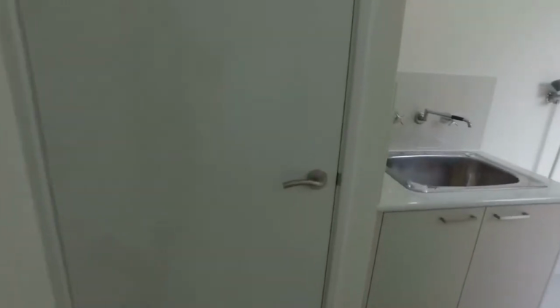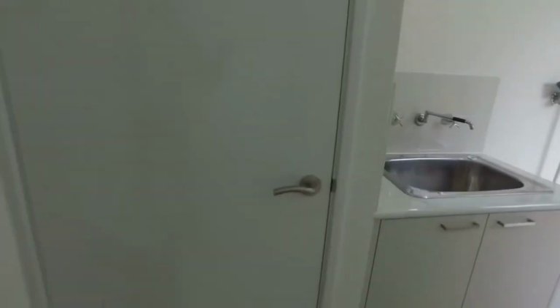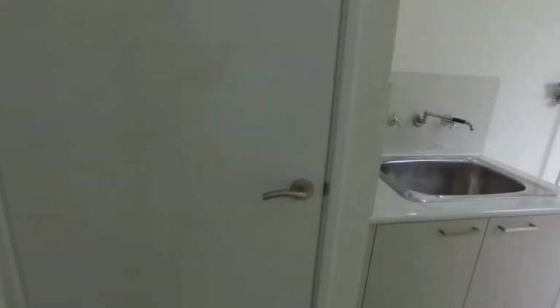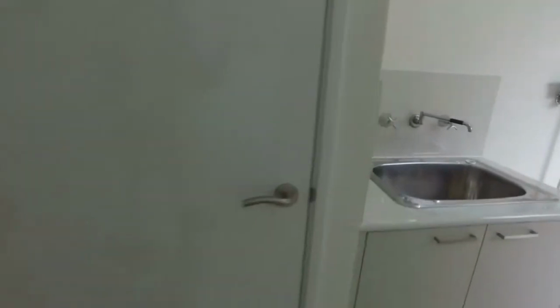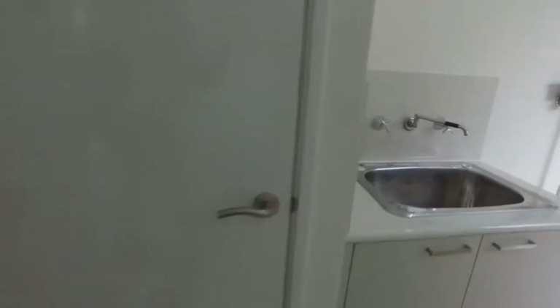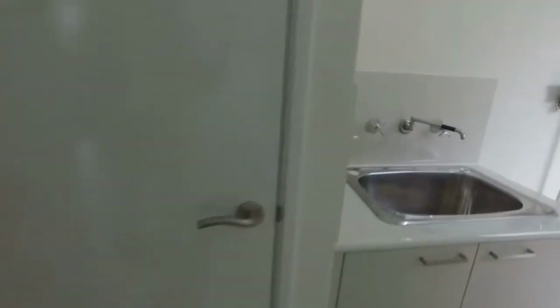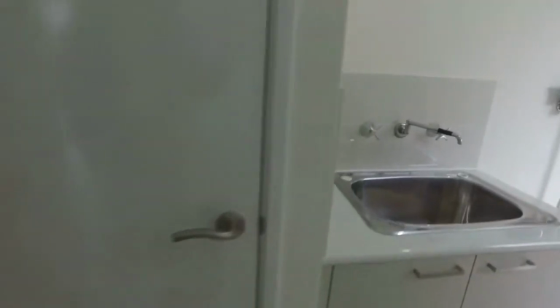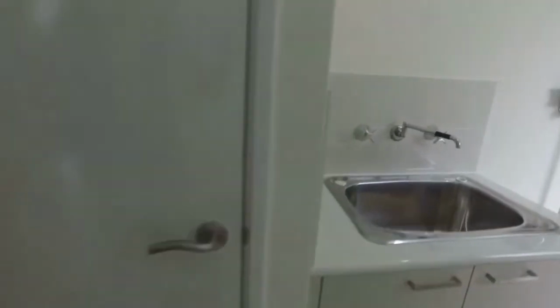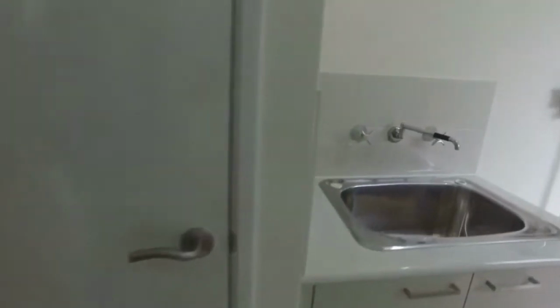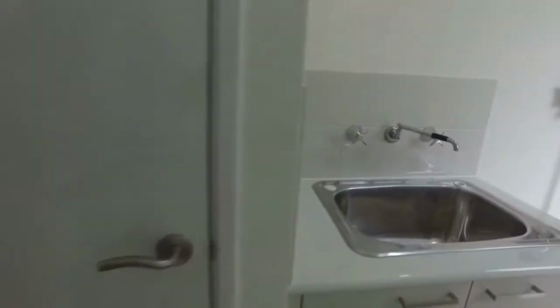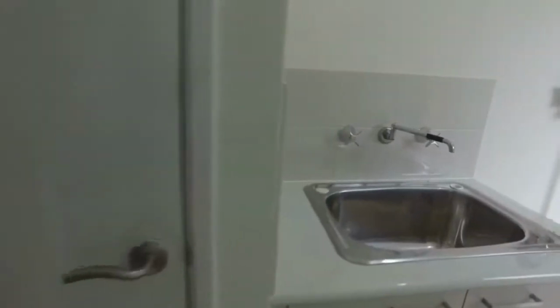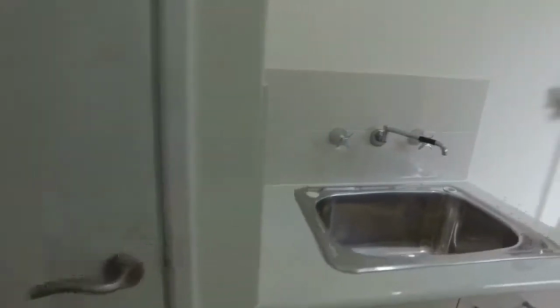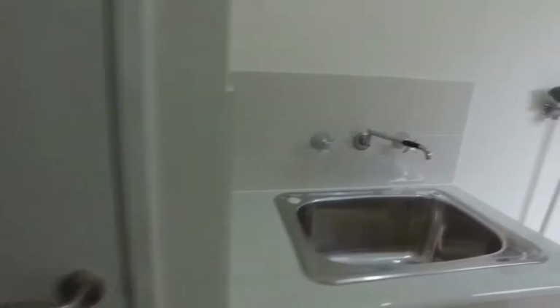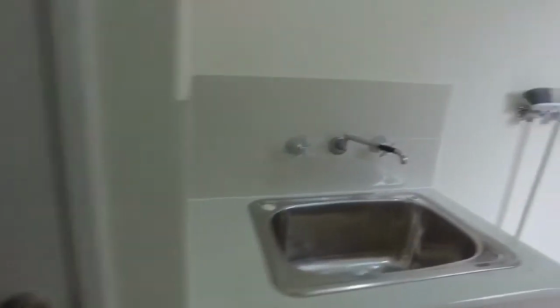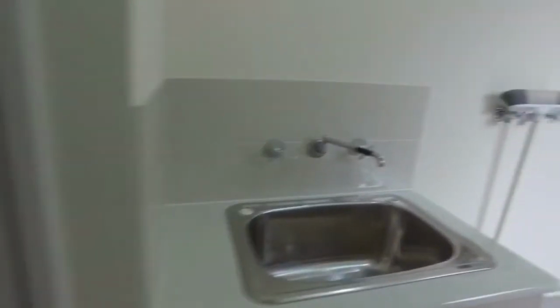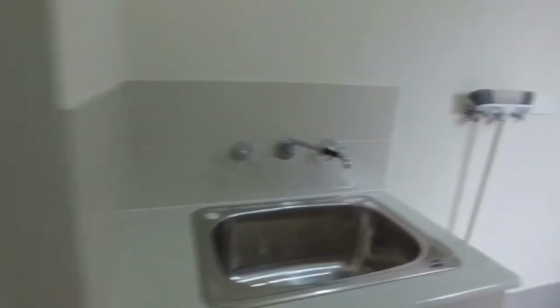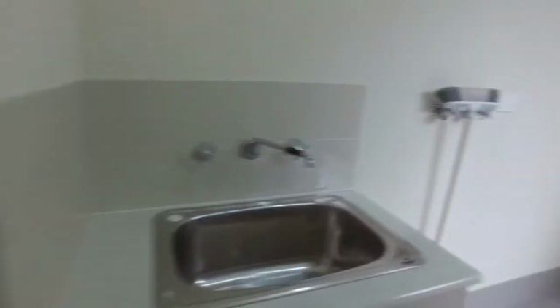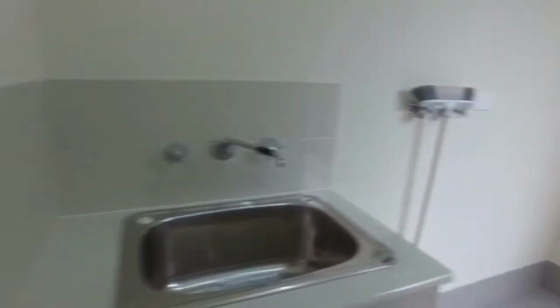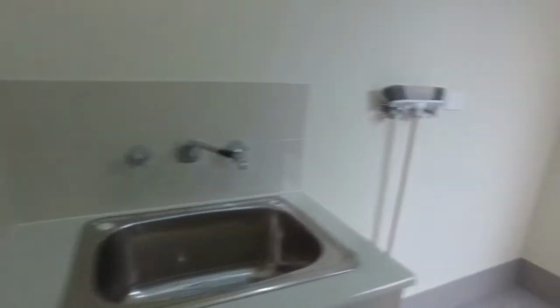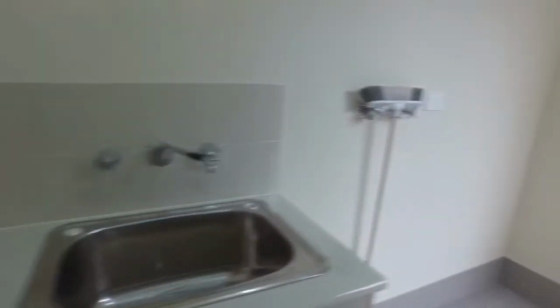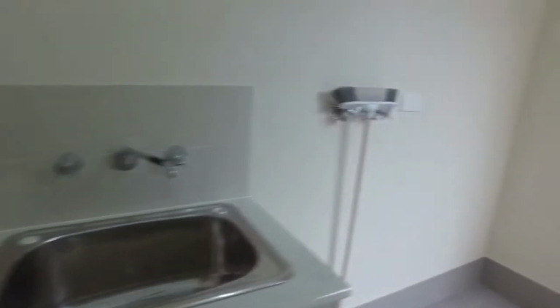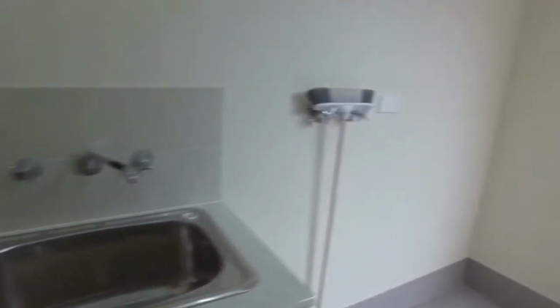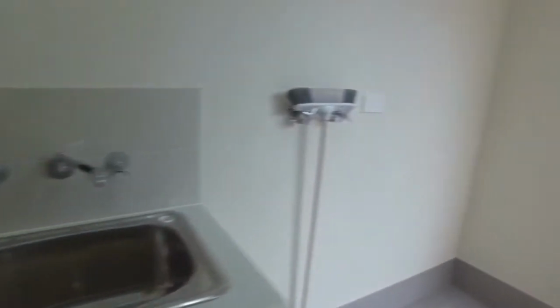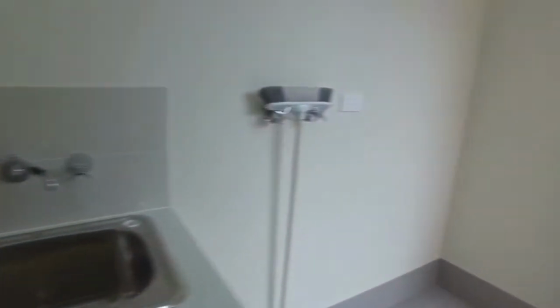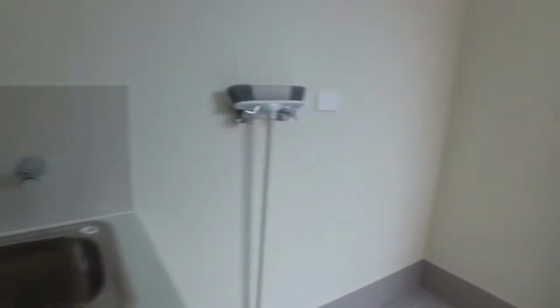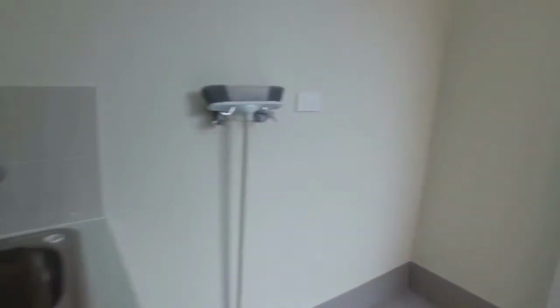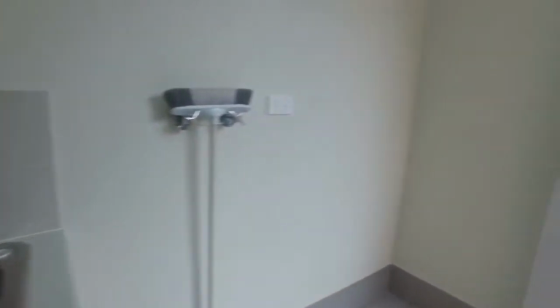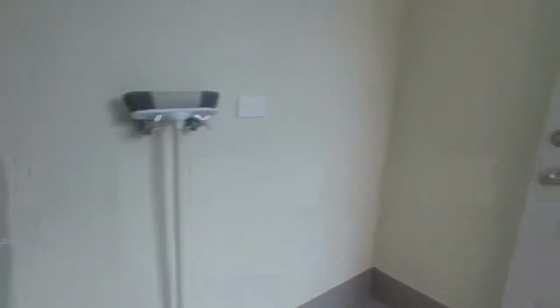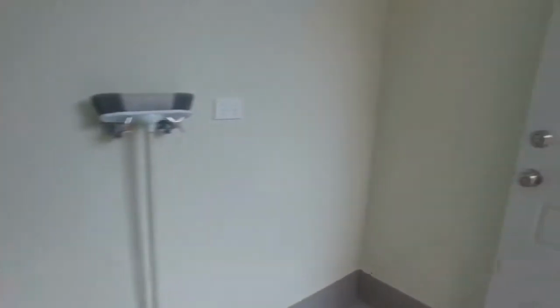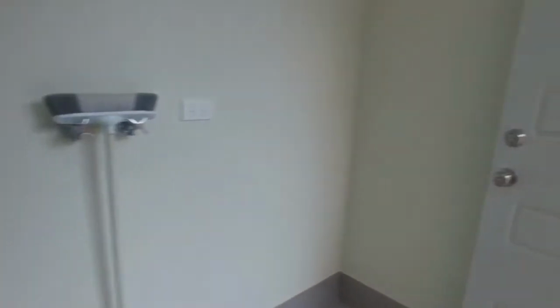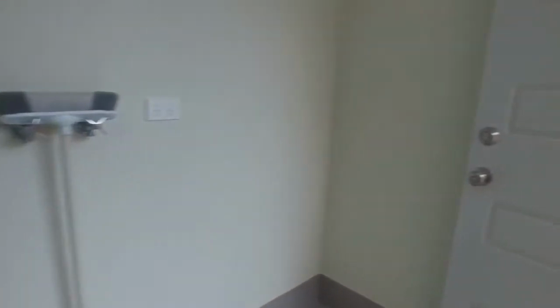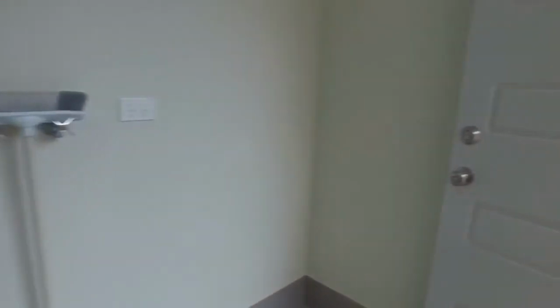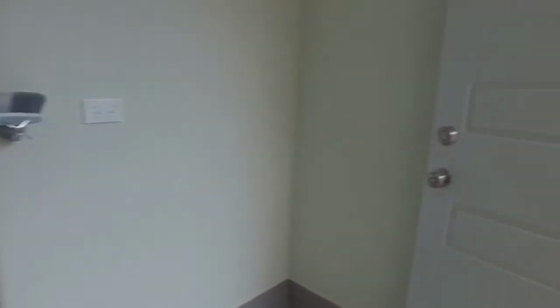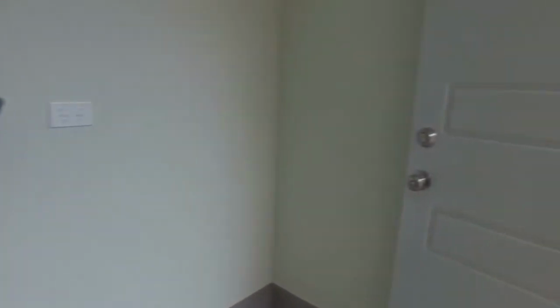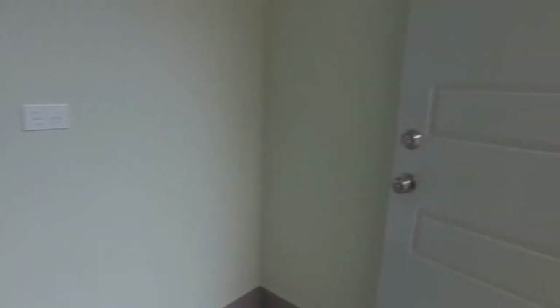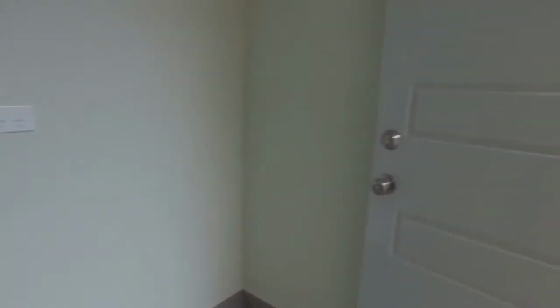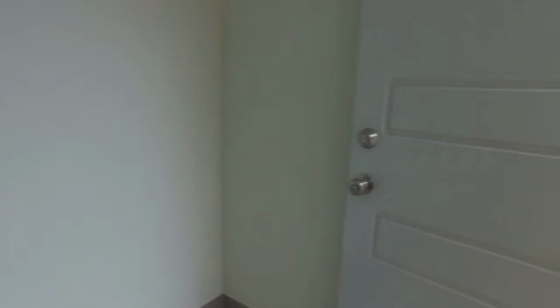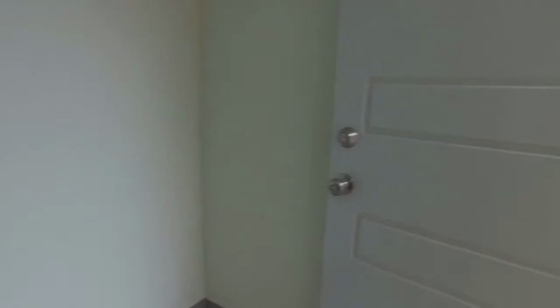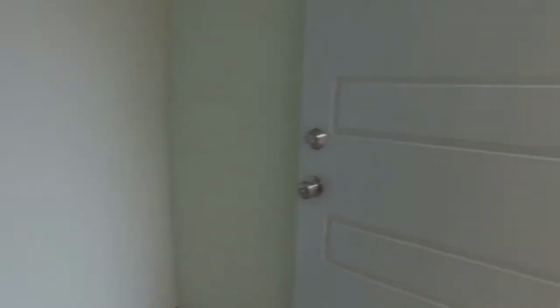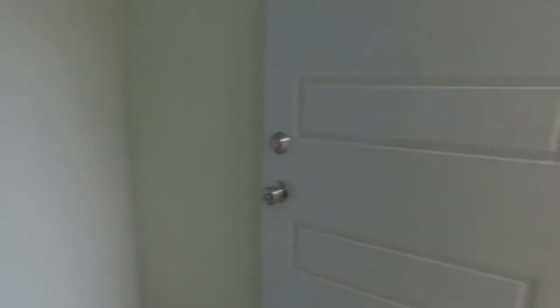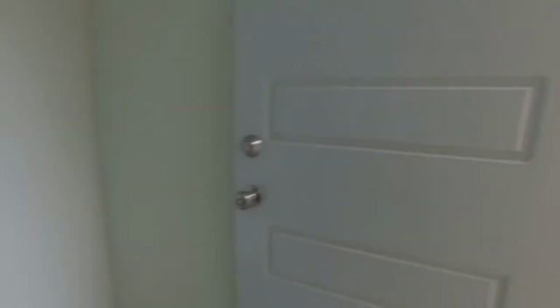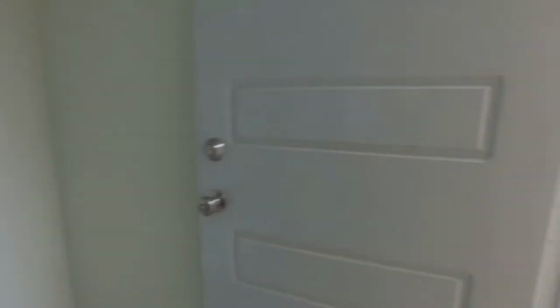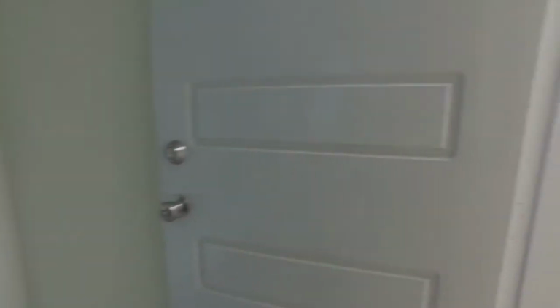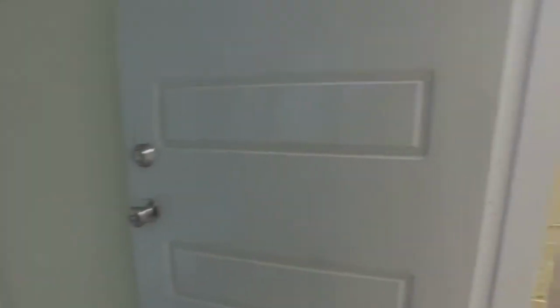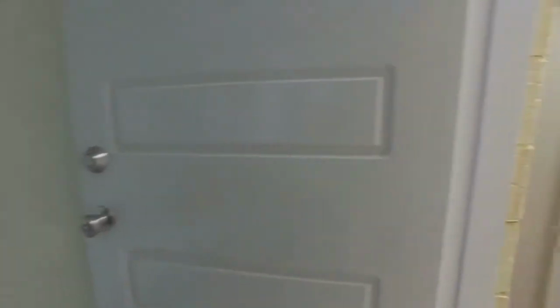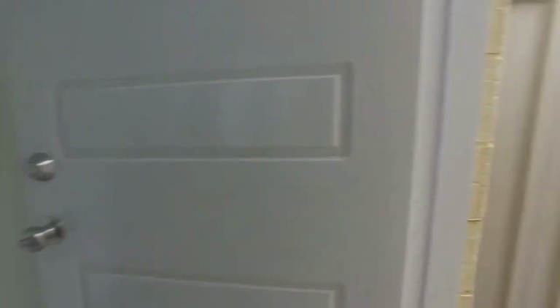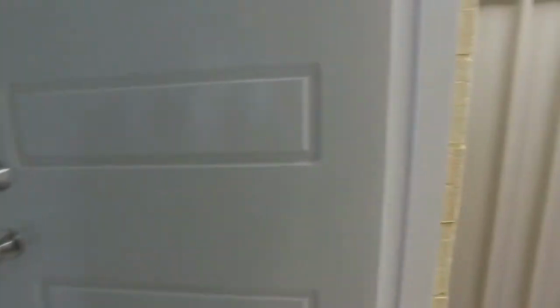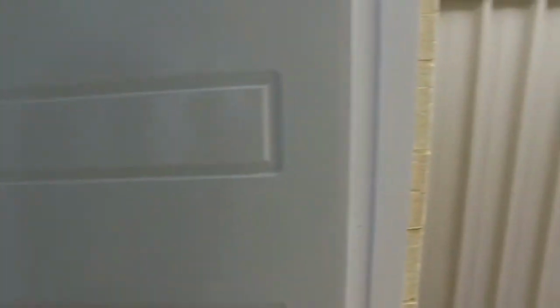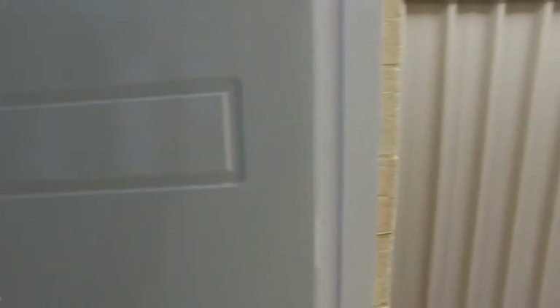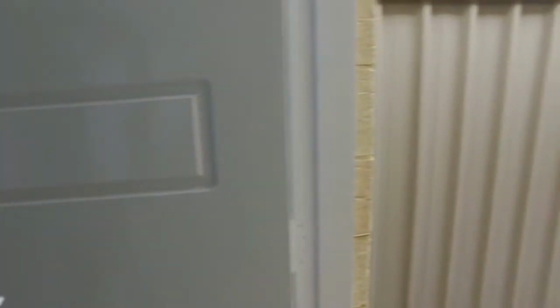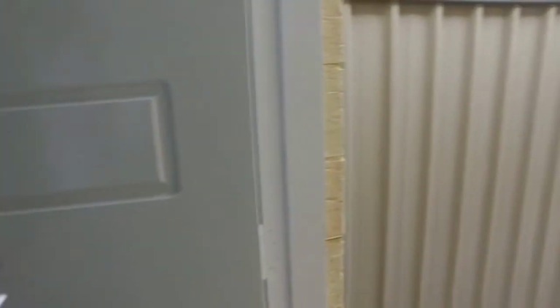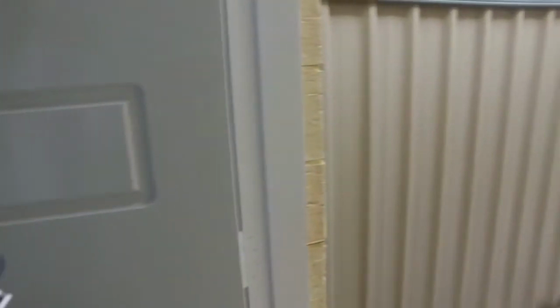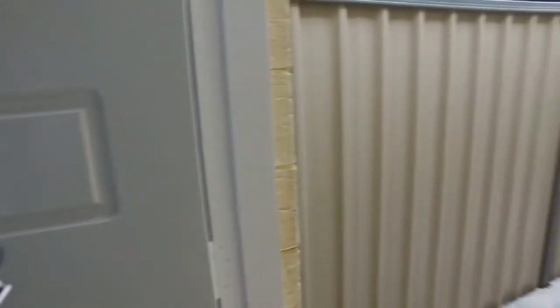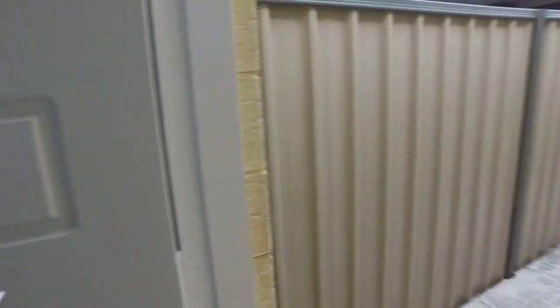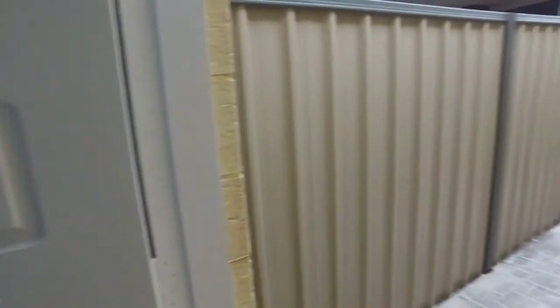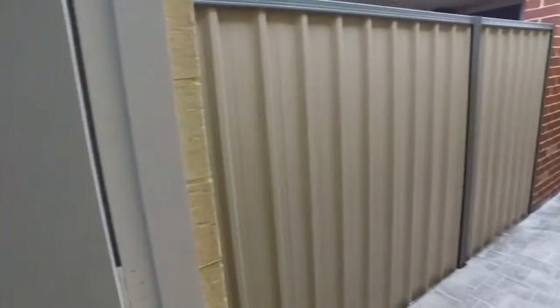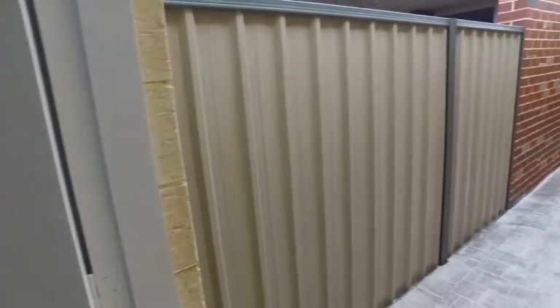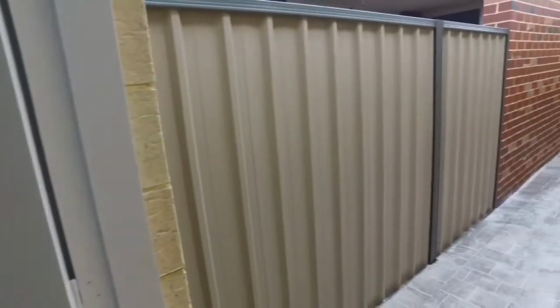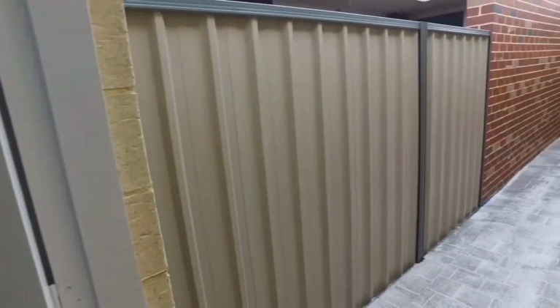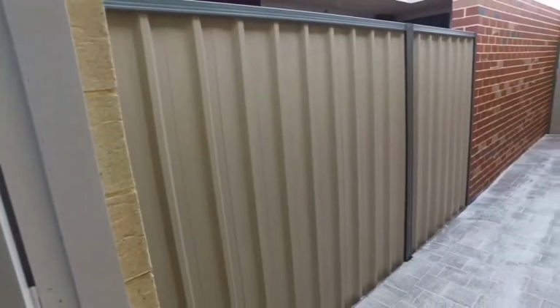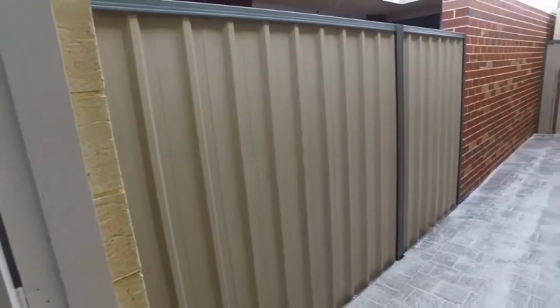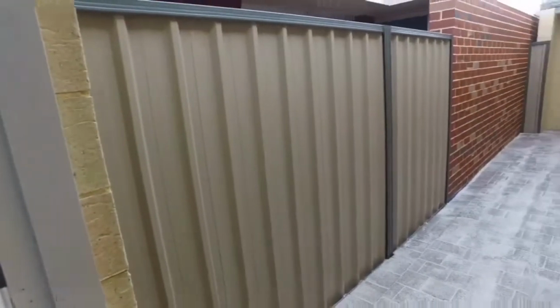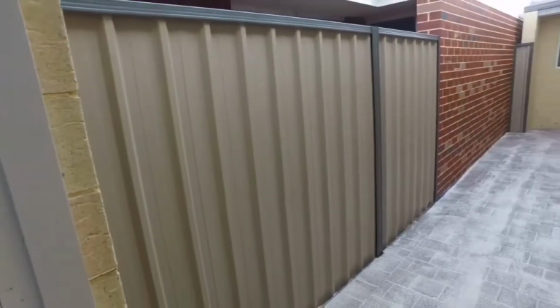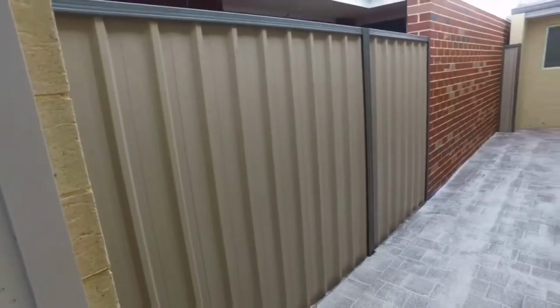Built-in cupboards and also, if we just have a look here, you've got a drying area here as well.